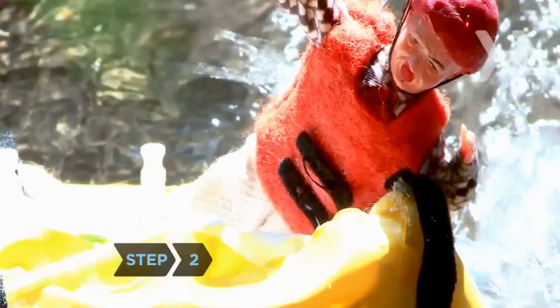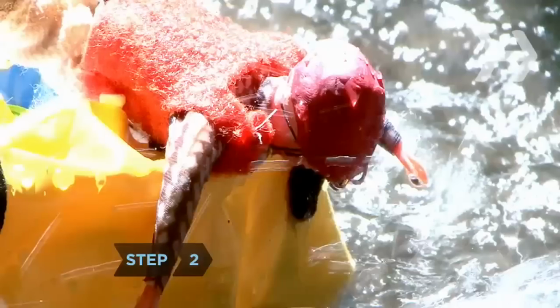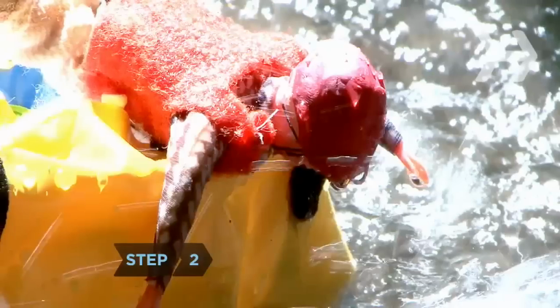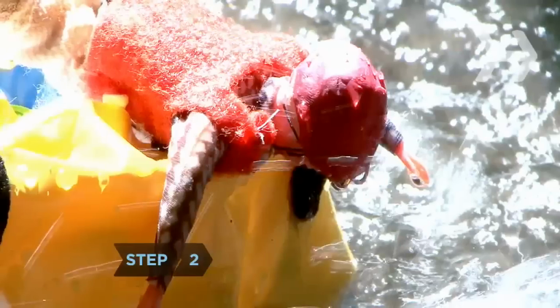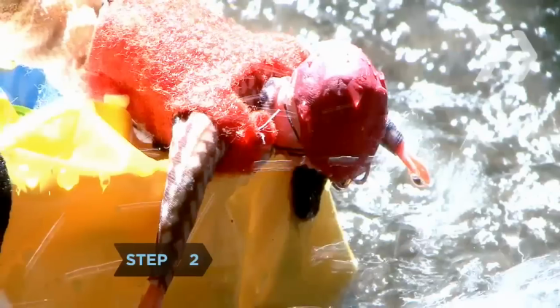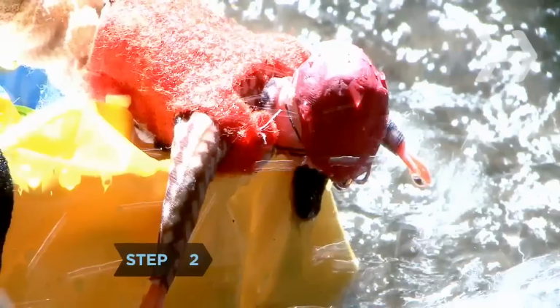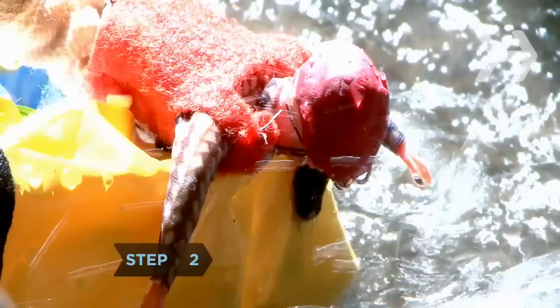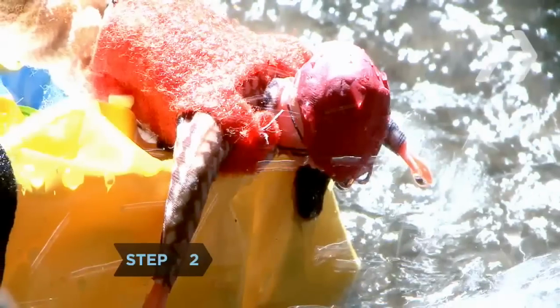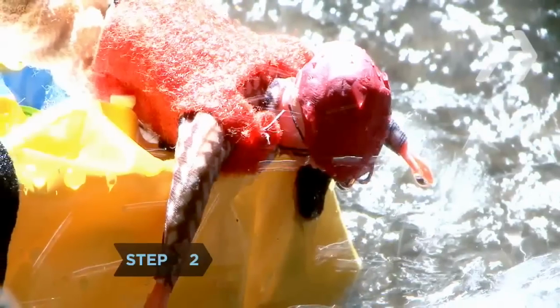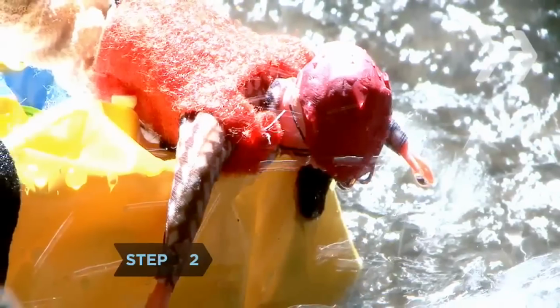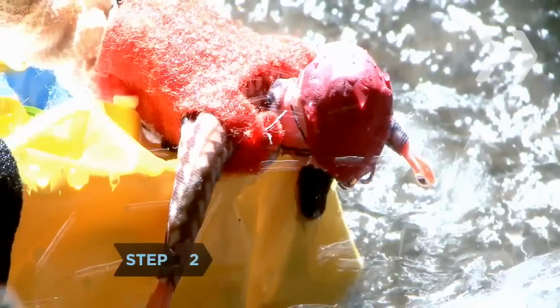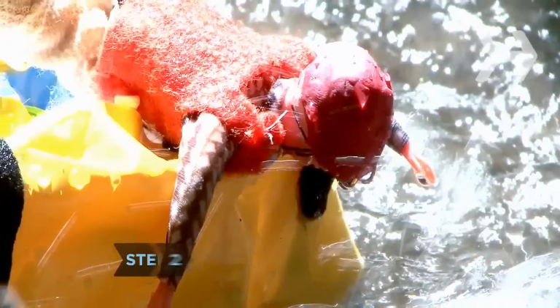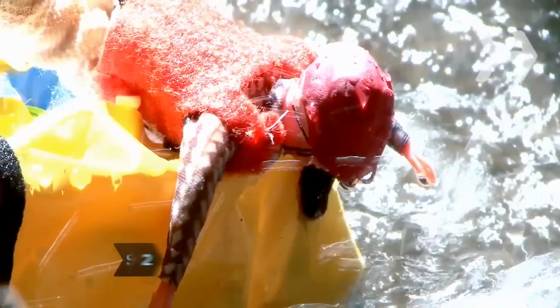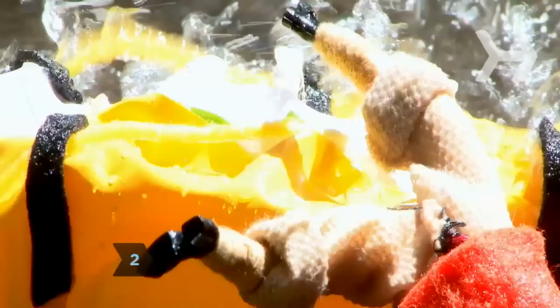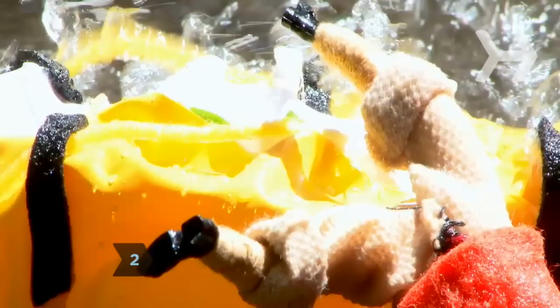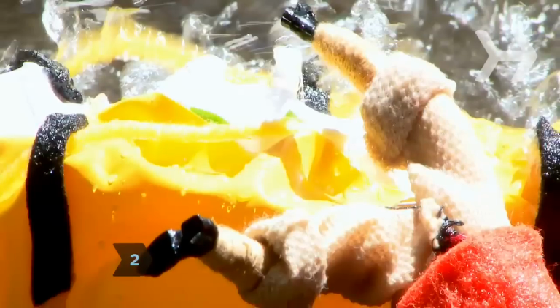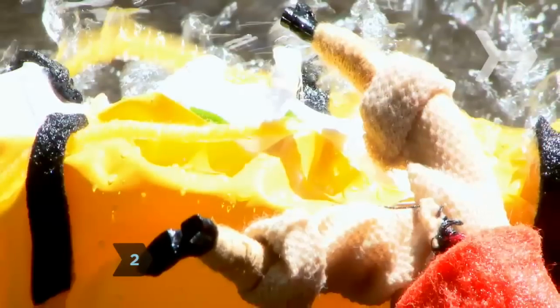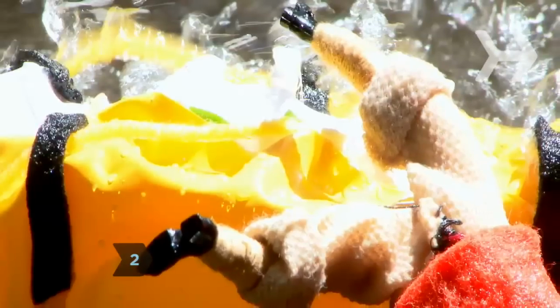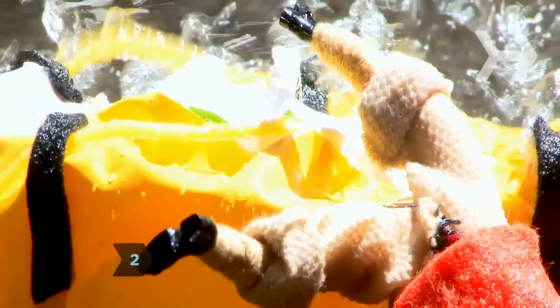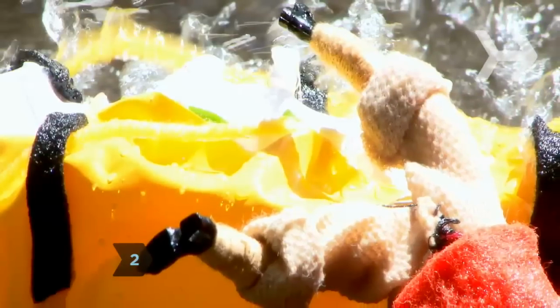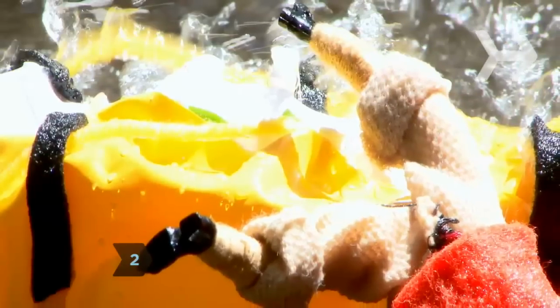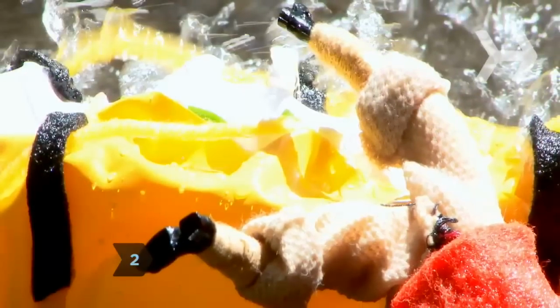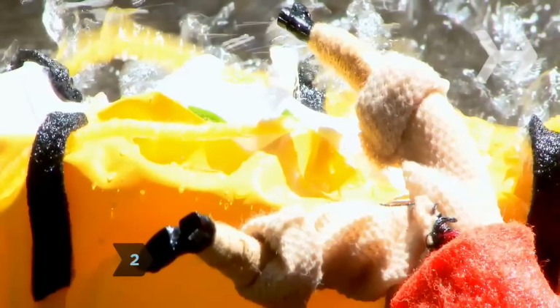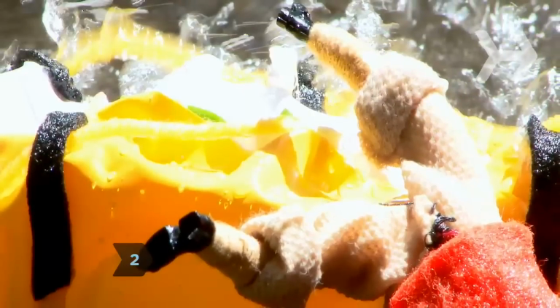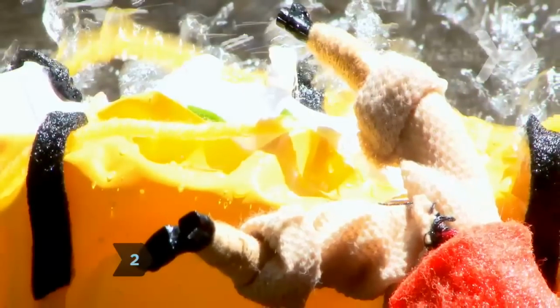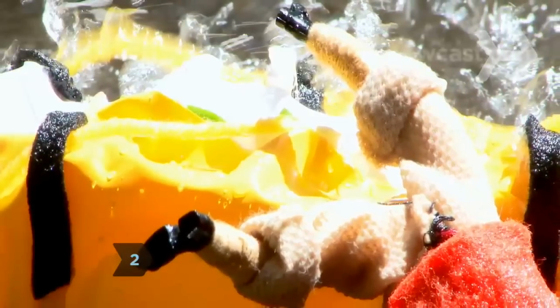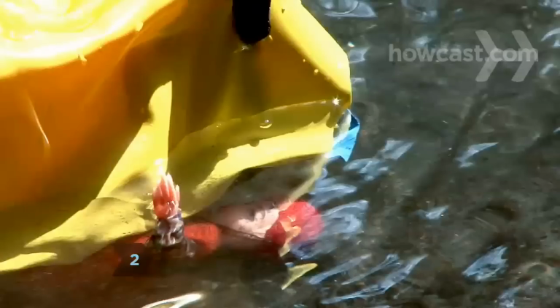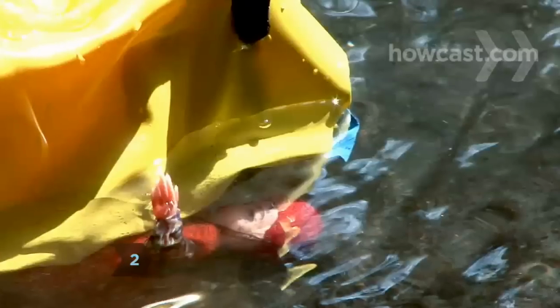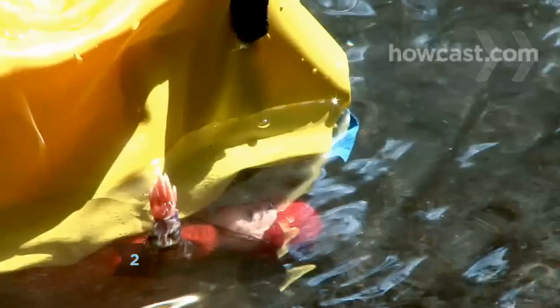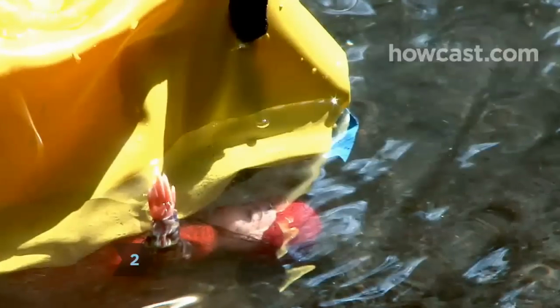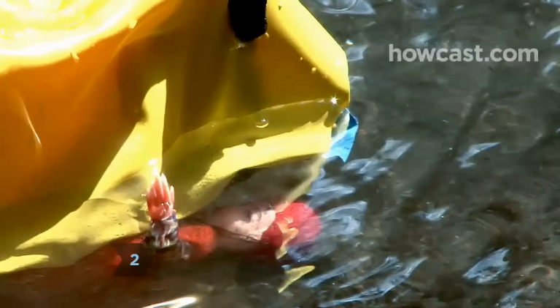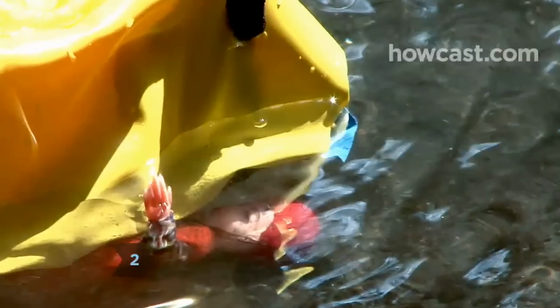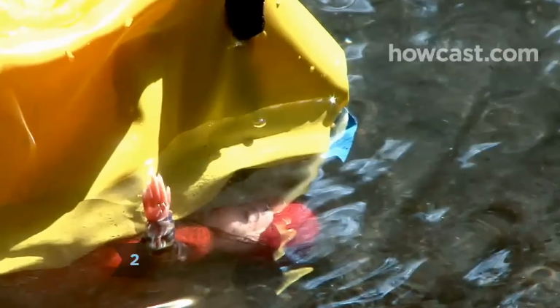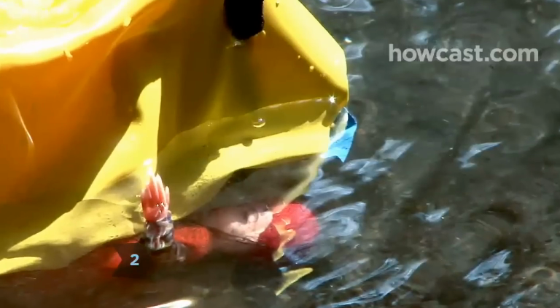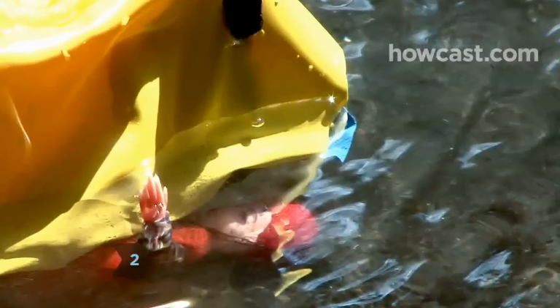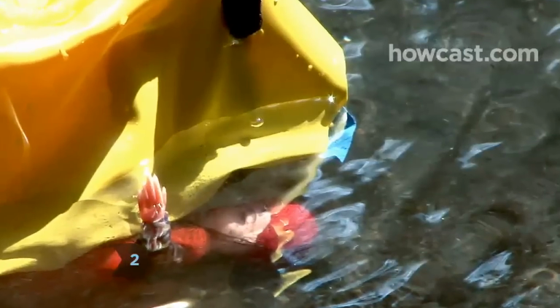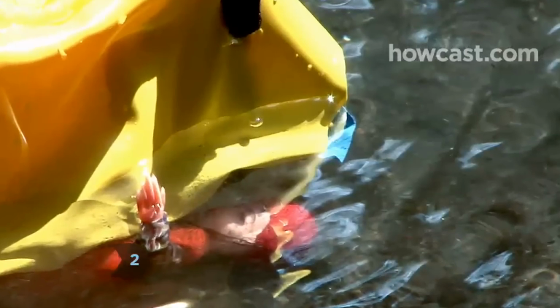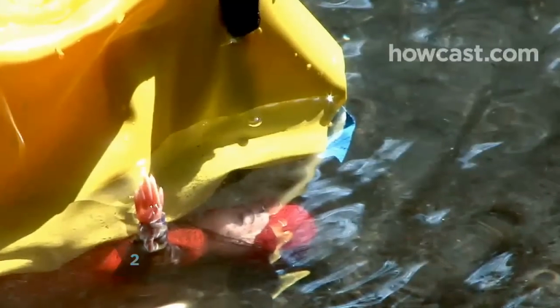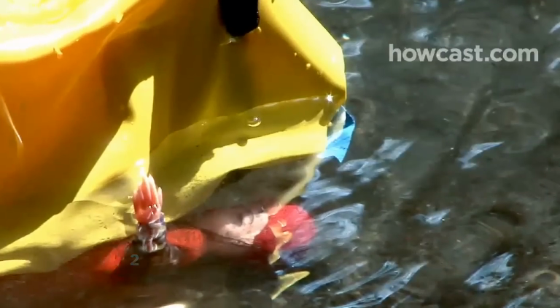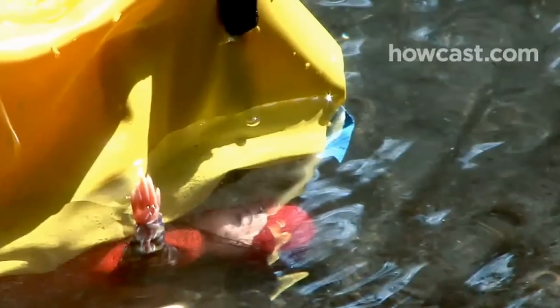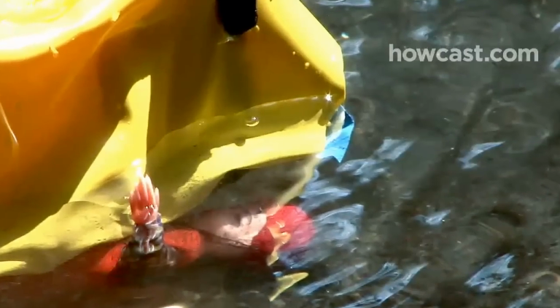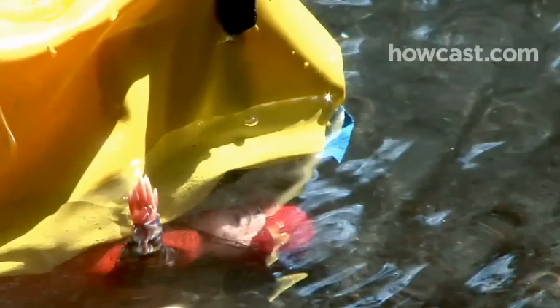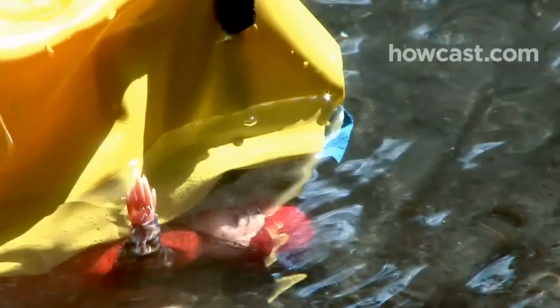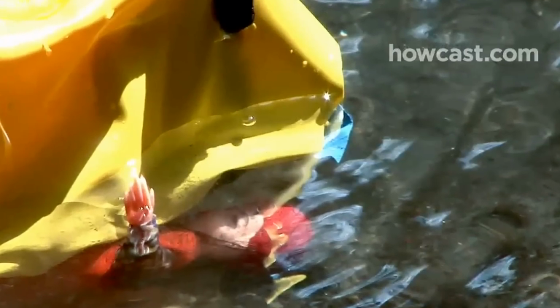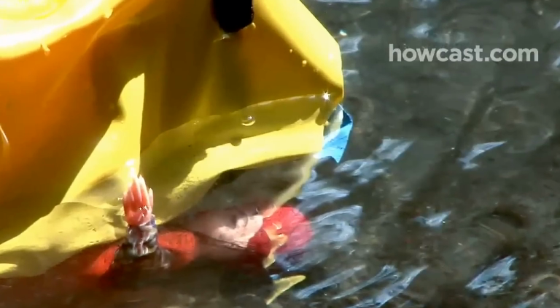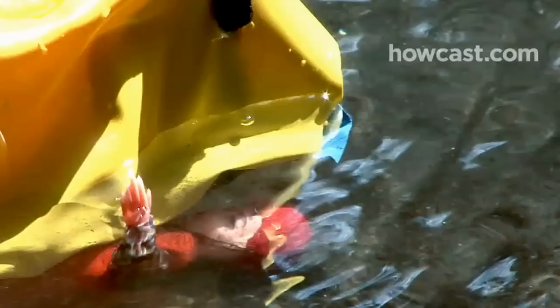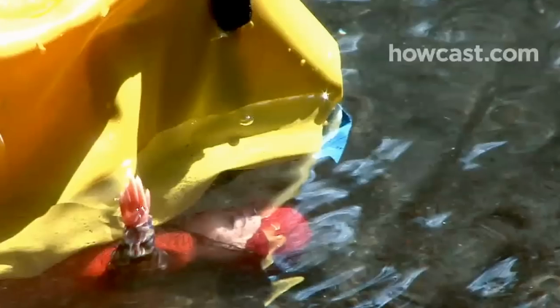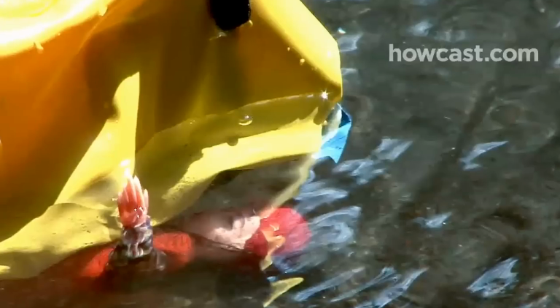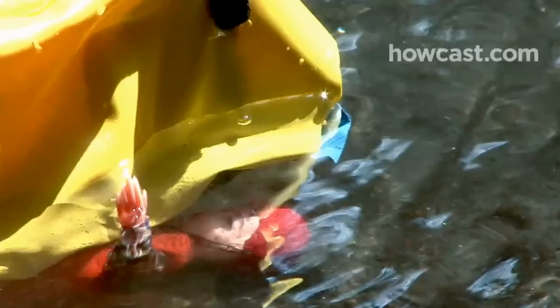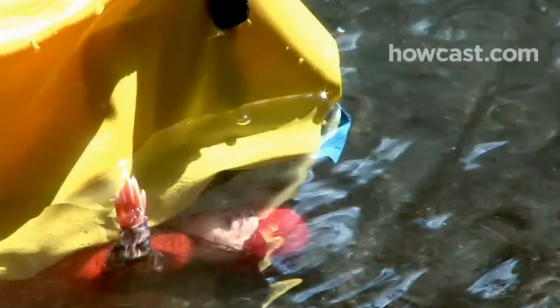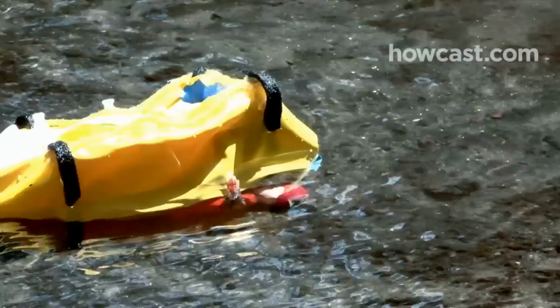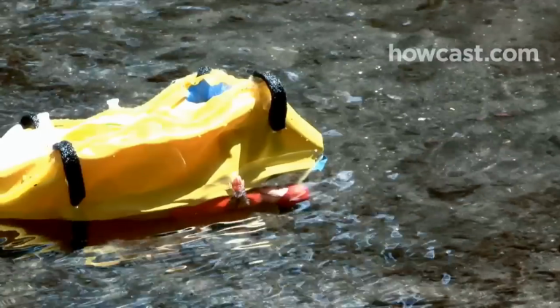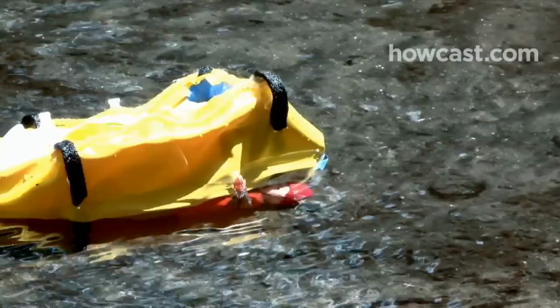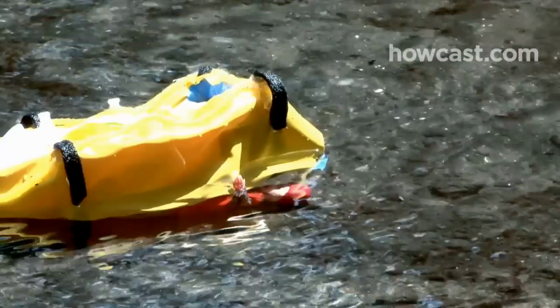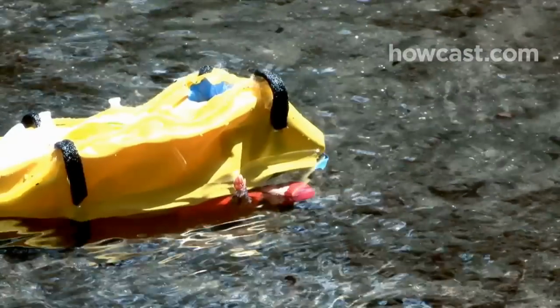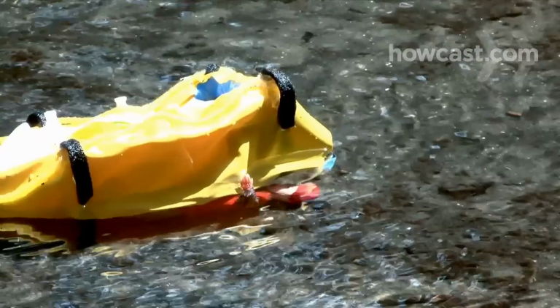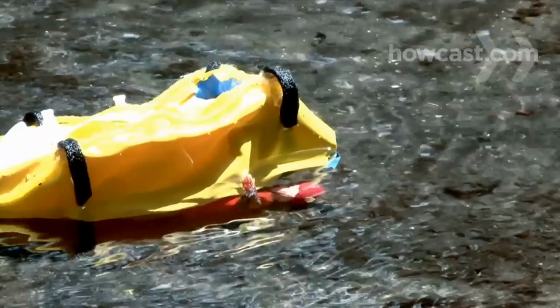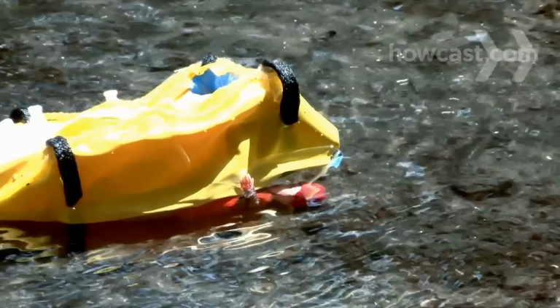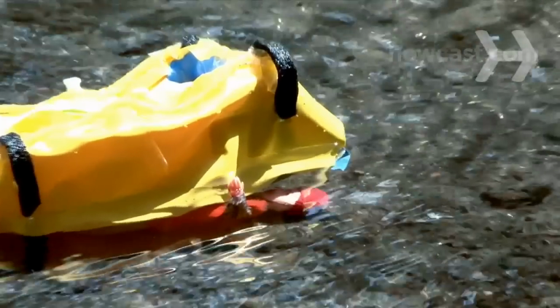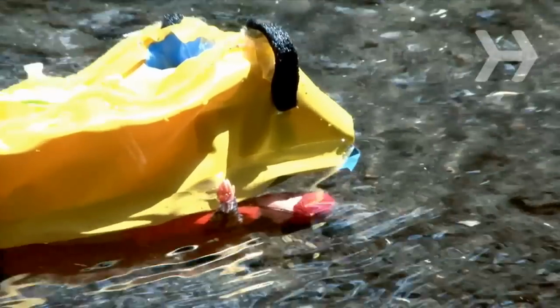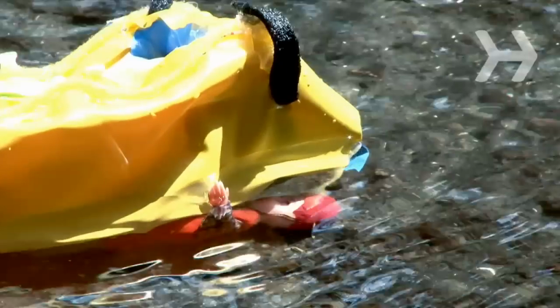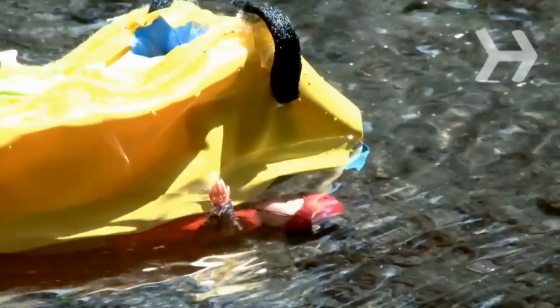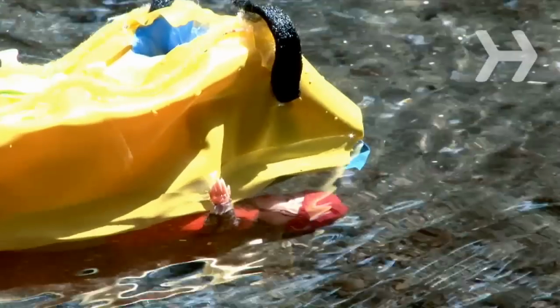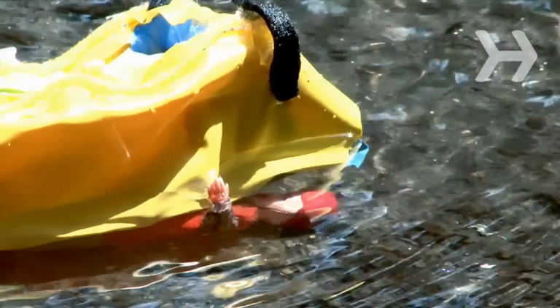Step 2. If you fall overboard, try not to panic. If you're not surfacing because the raft is above you, feel your way around it.